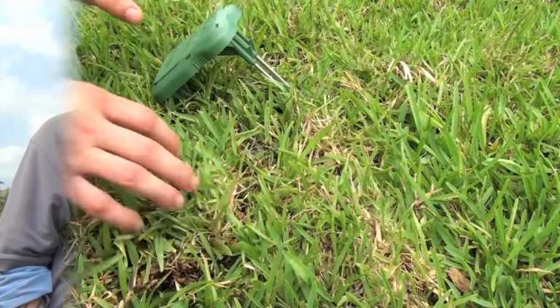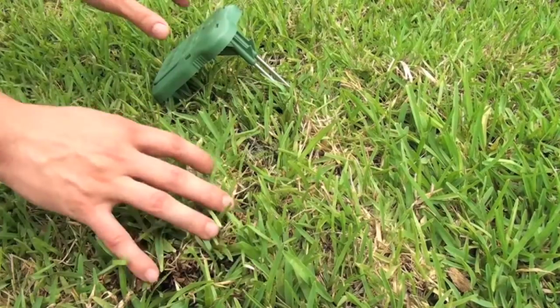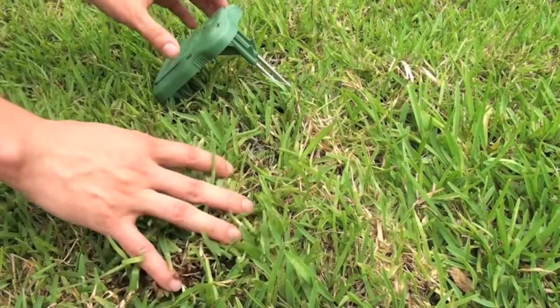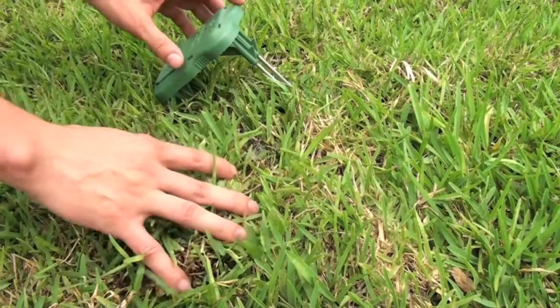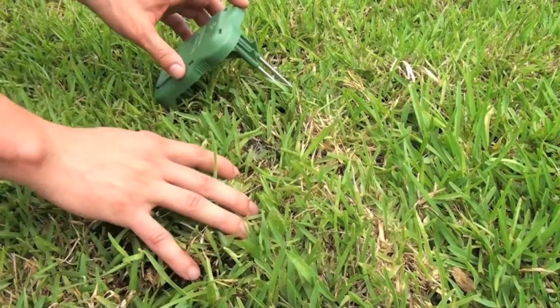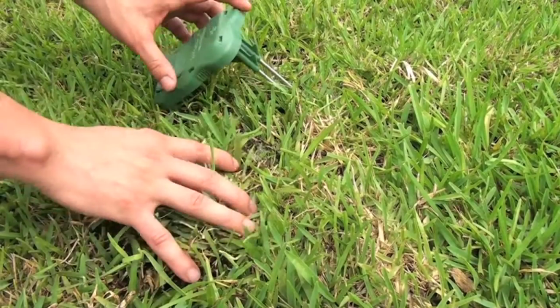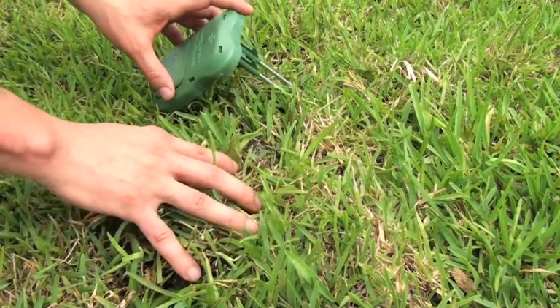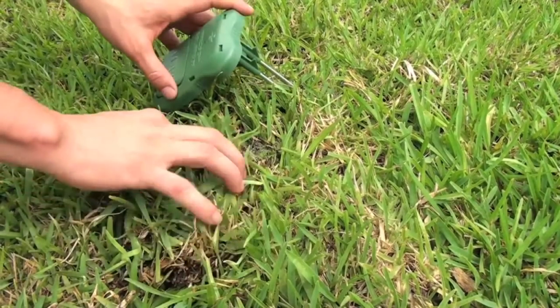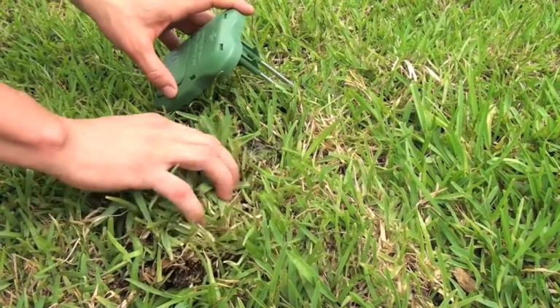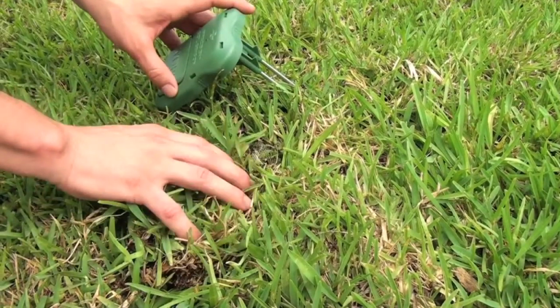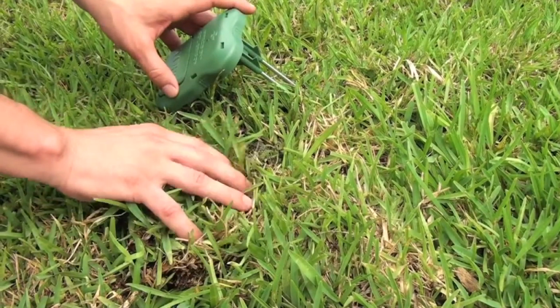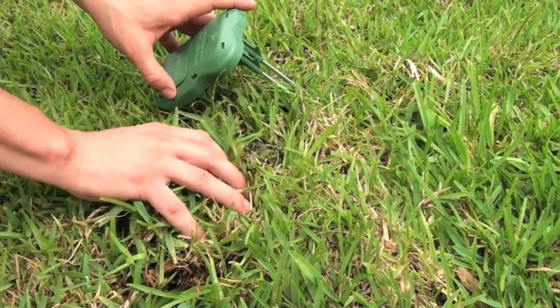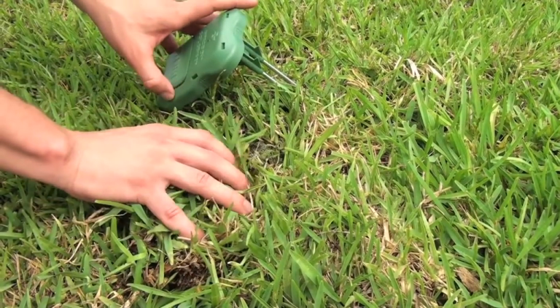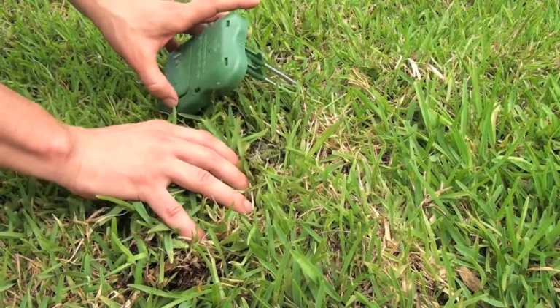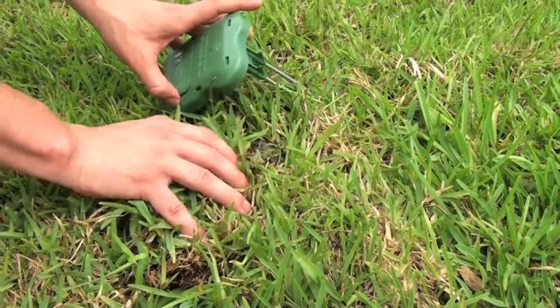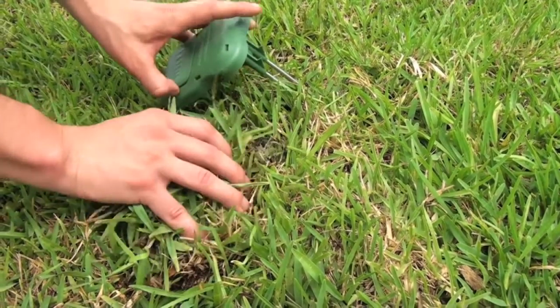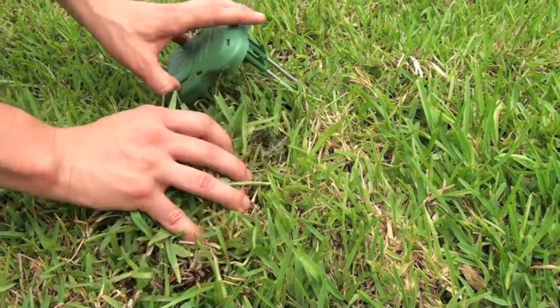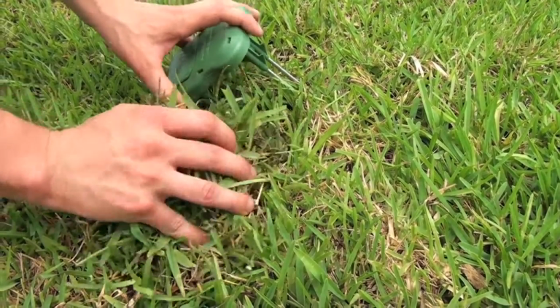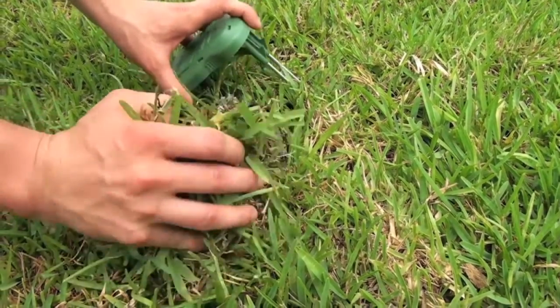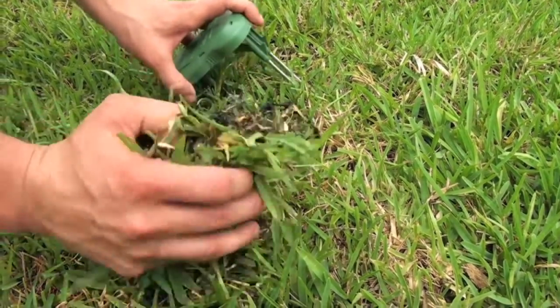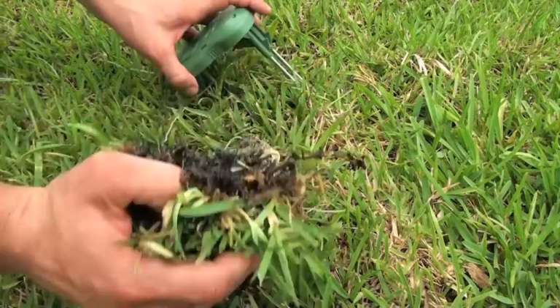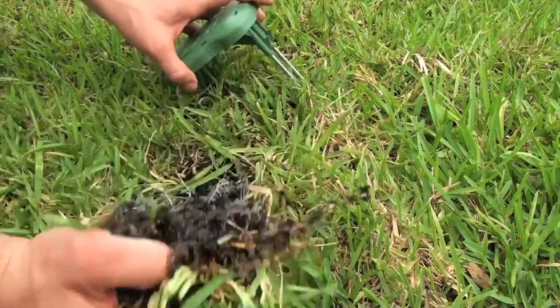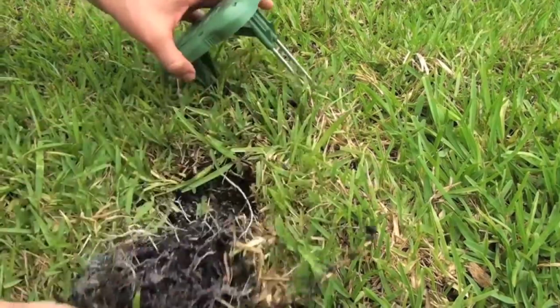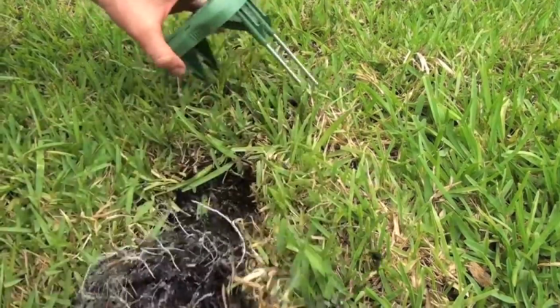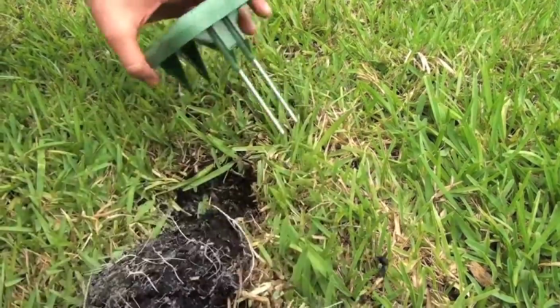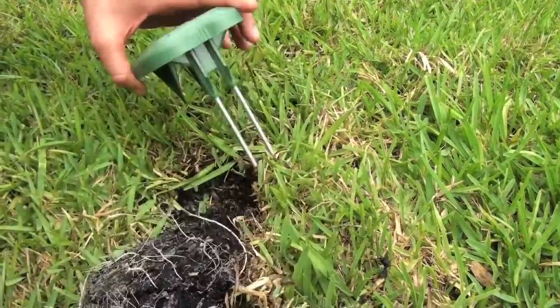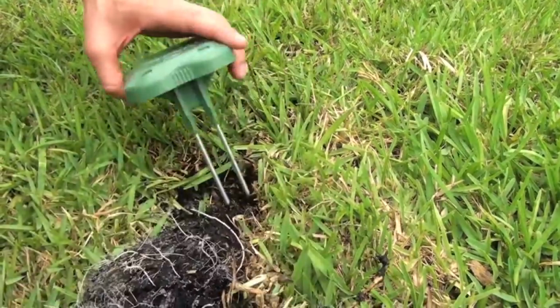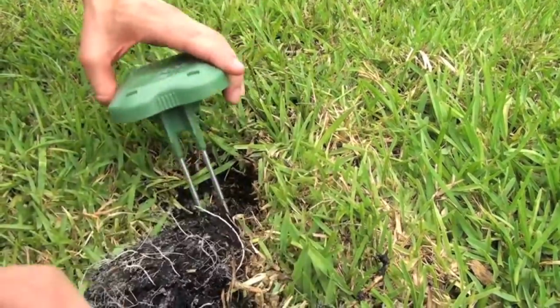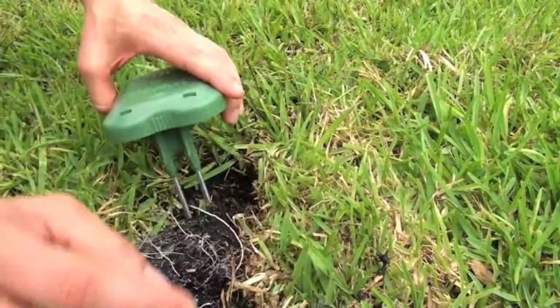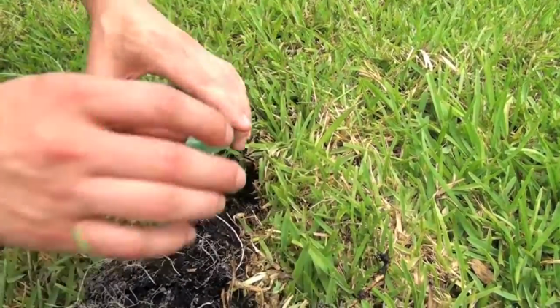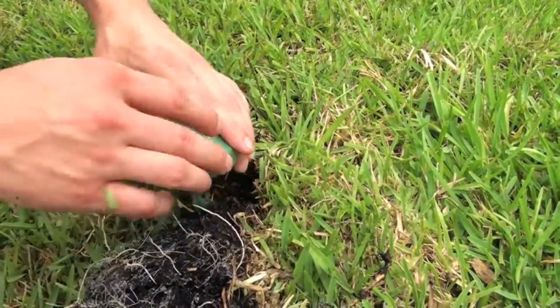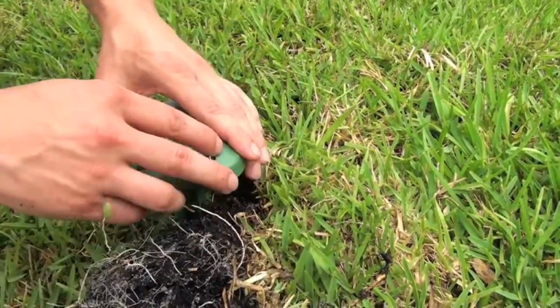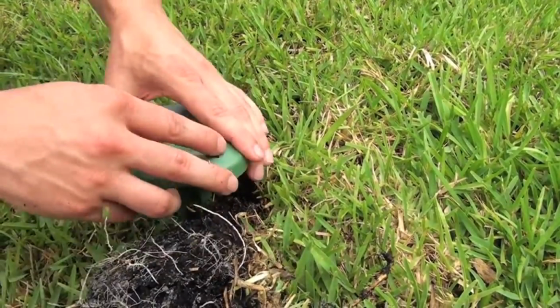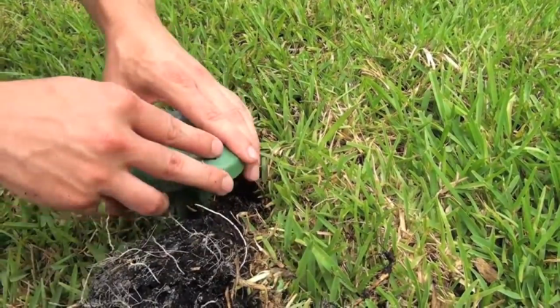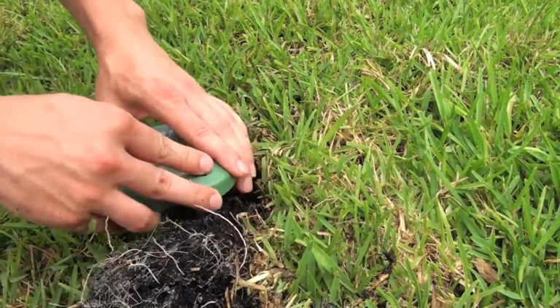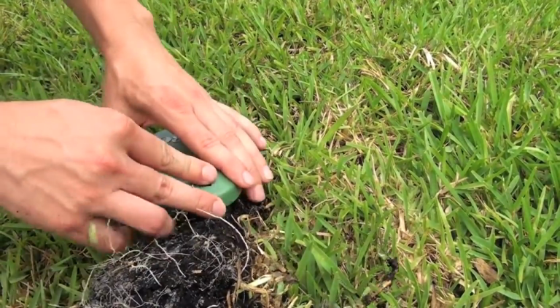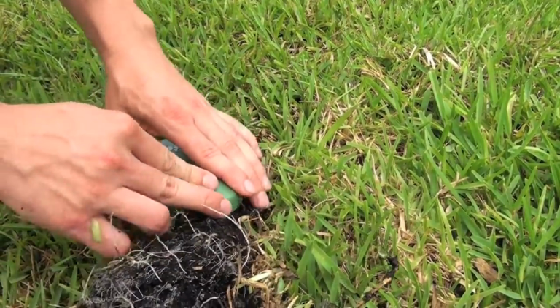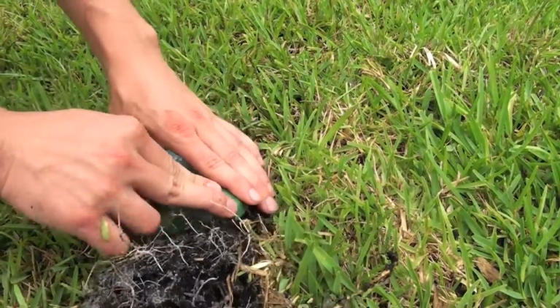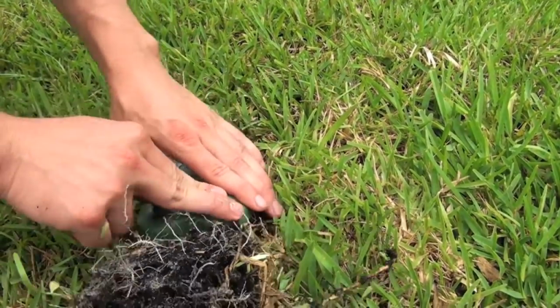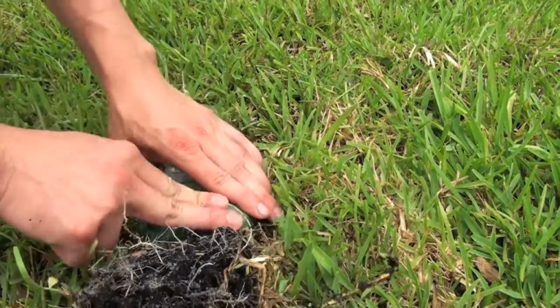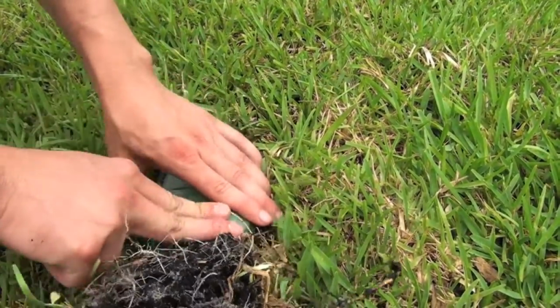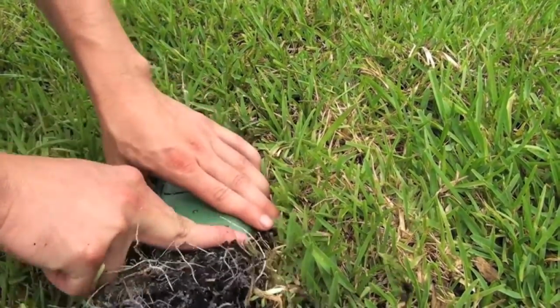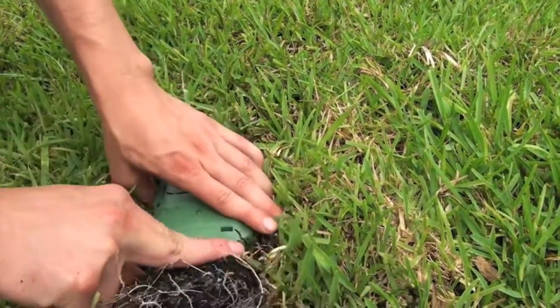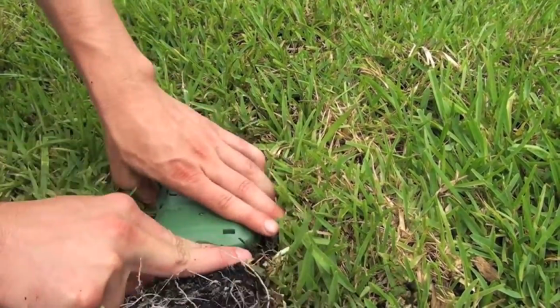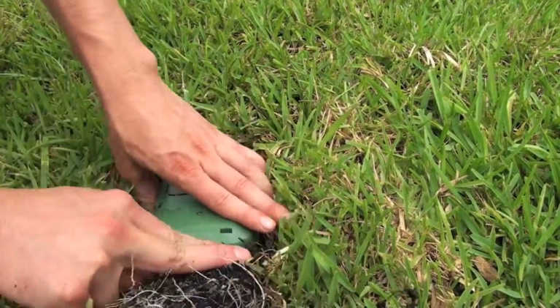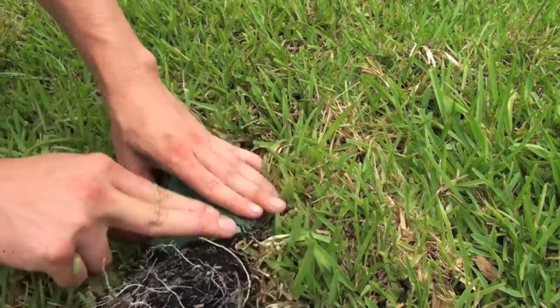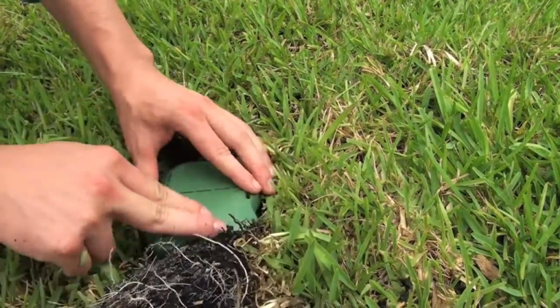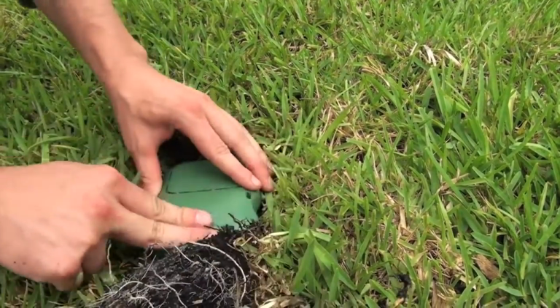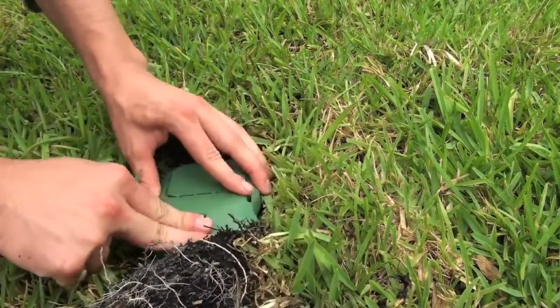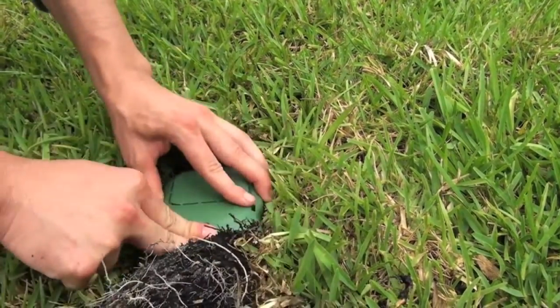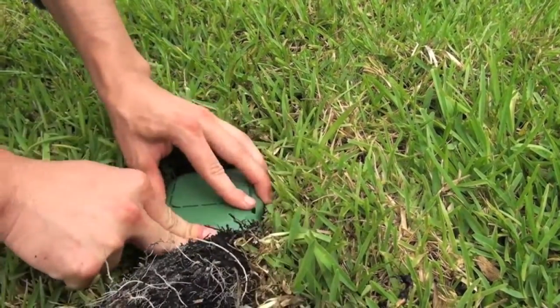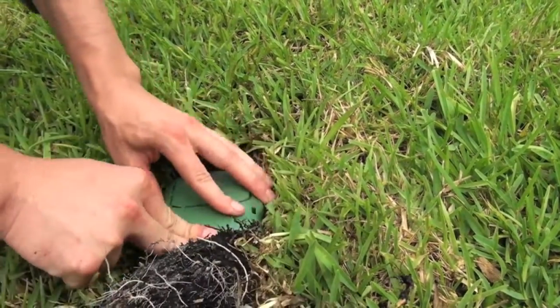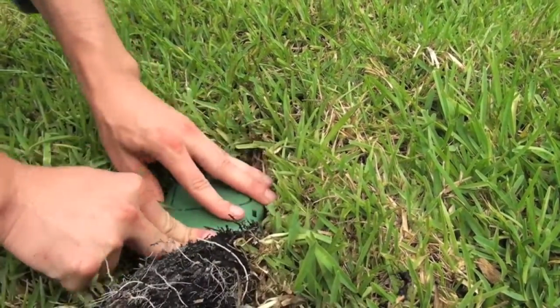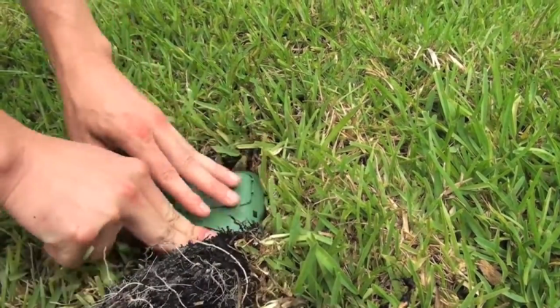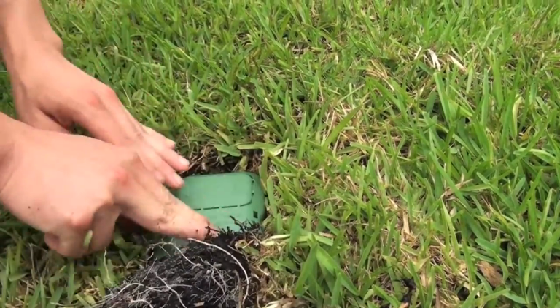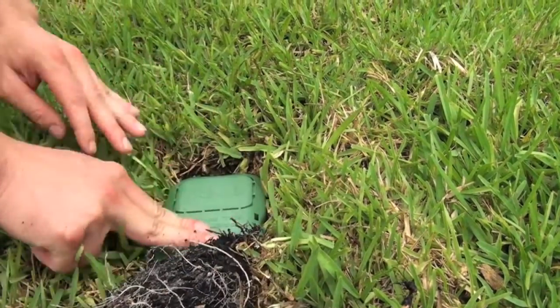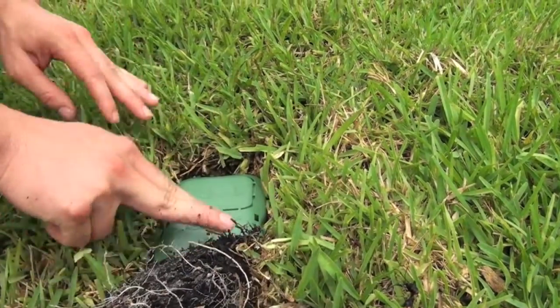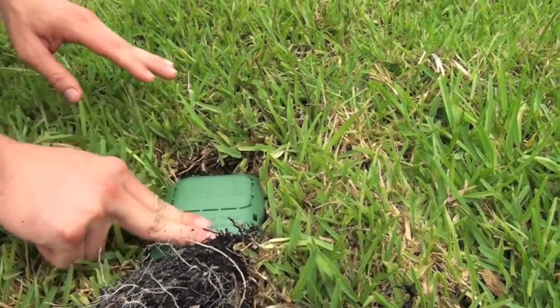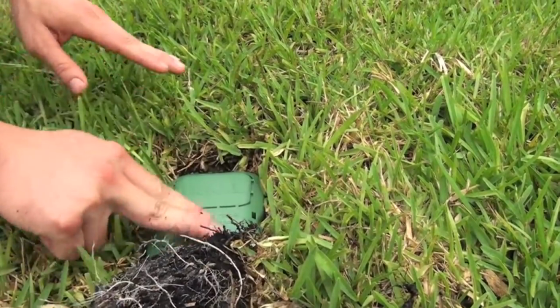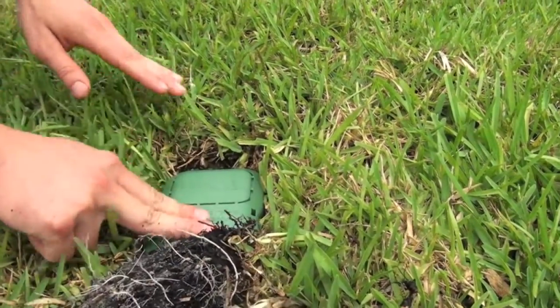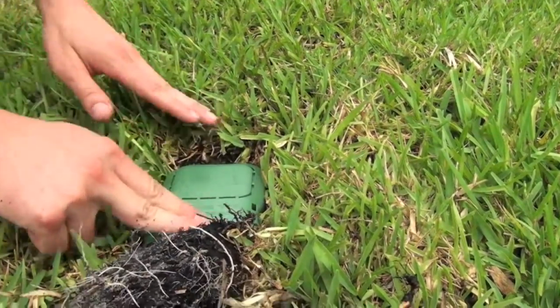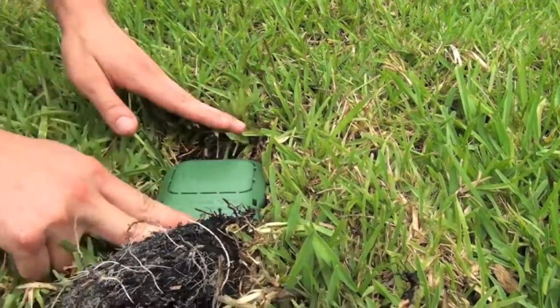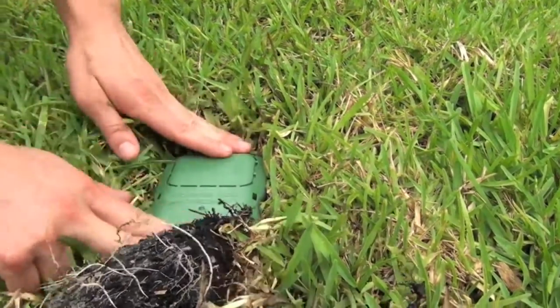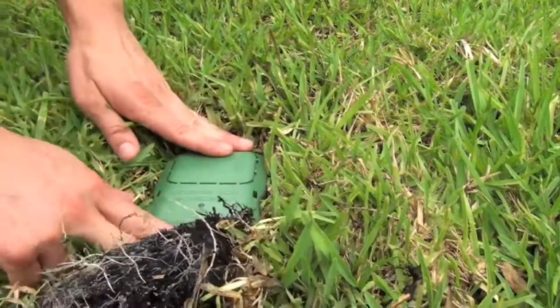The sensor component goes in the sunniest, driest area of your landscape. It can go up to 500 feet from the timer and receiver.